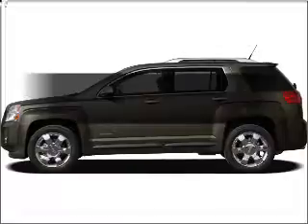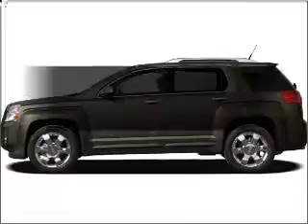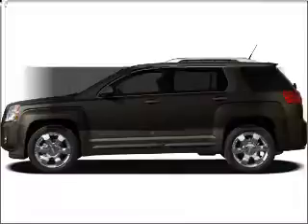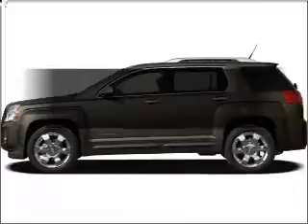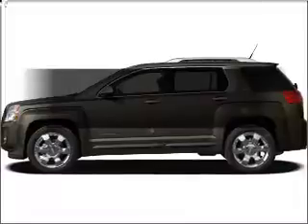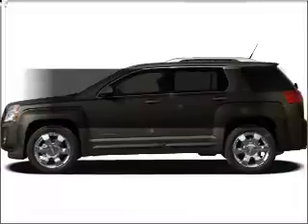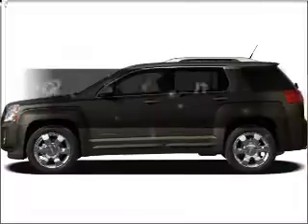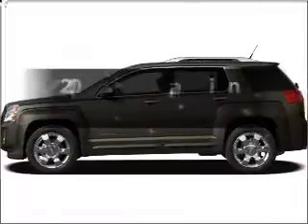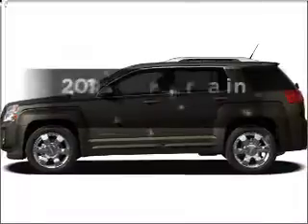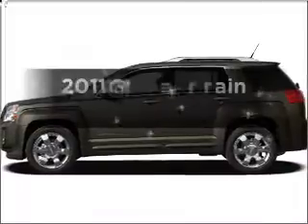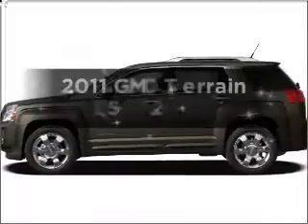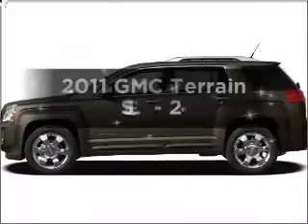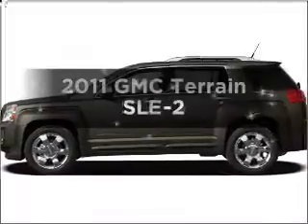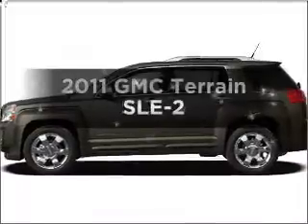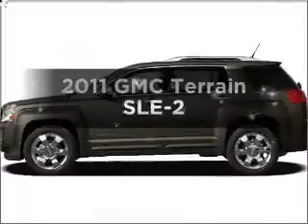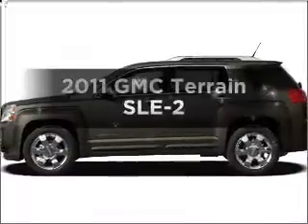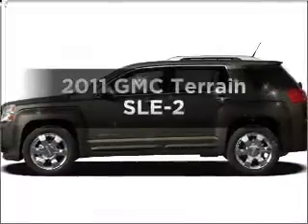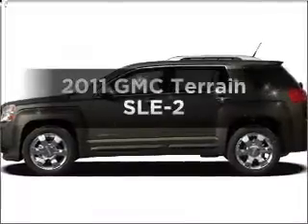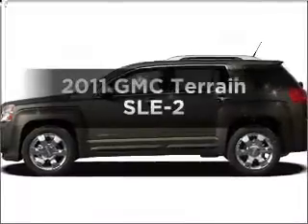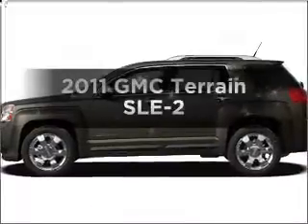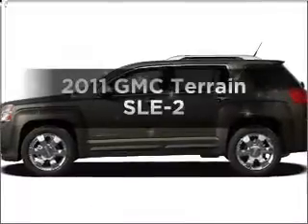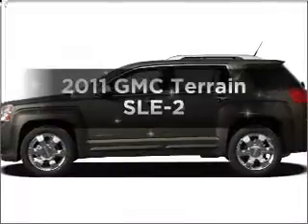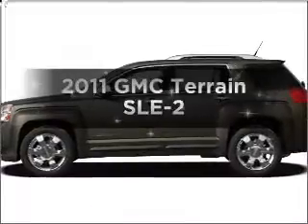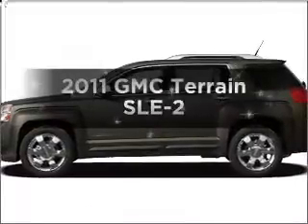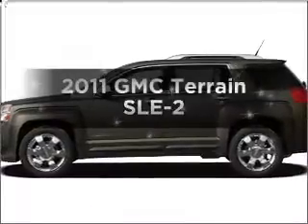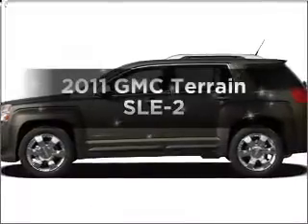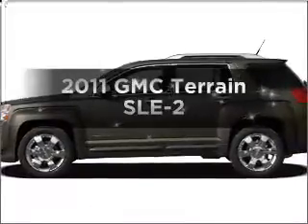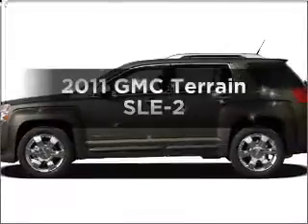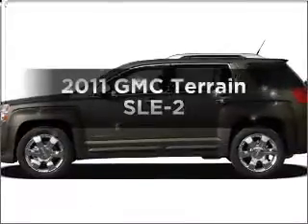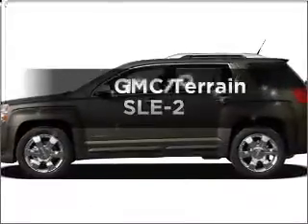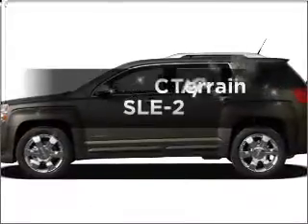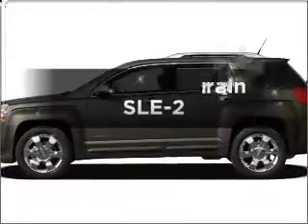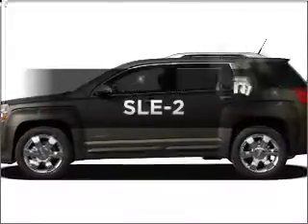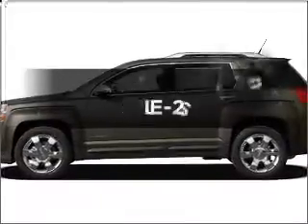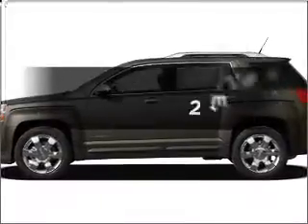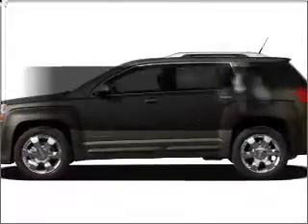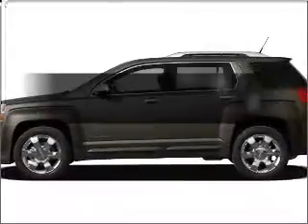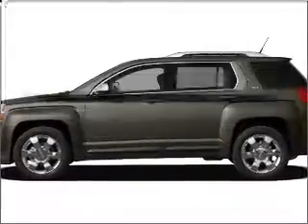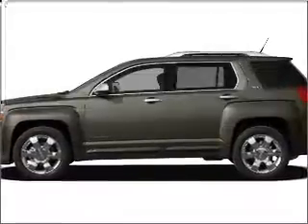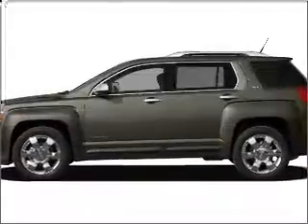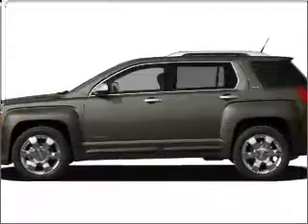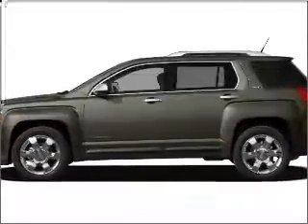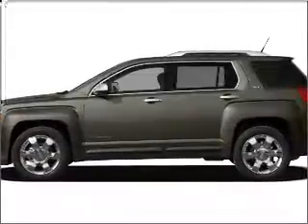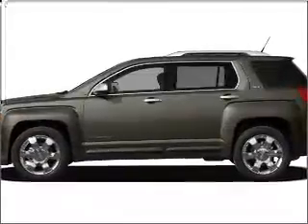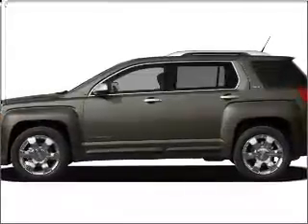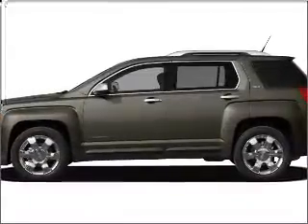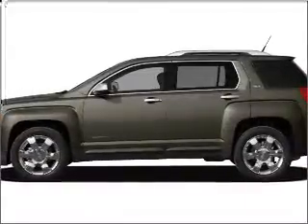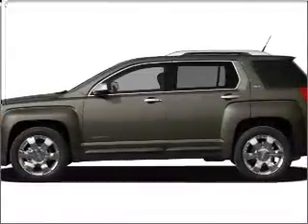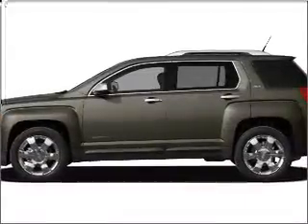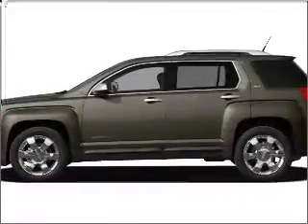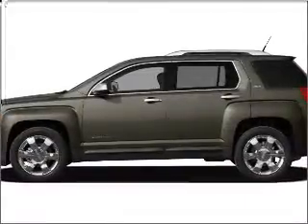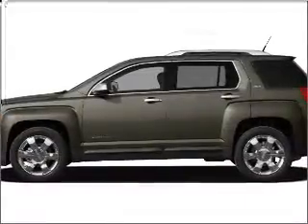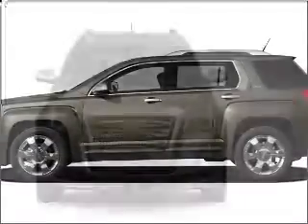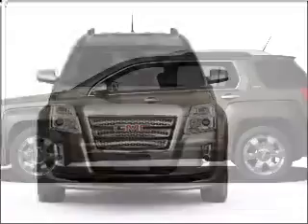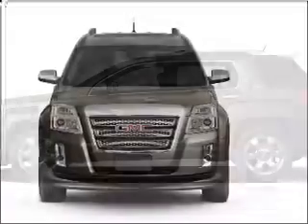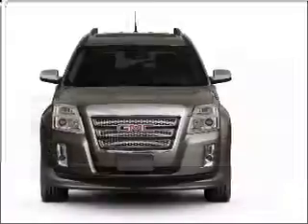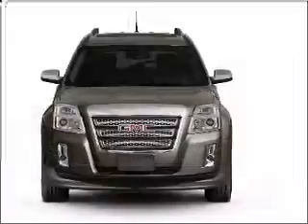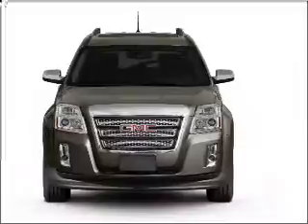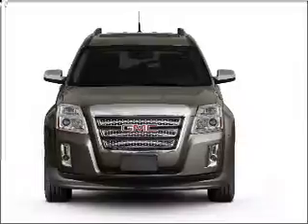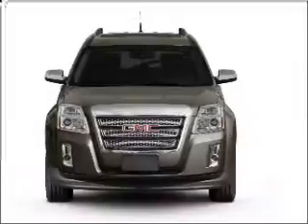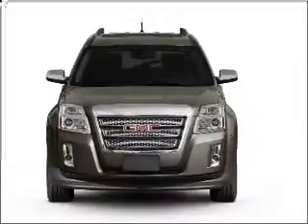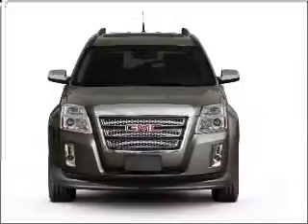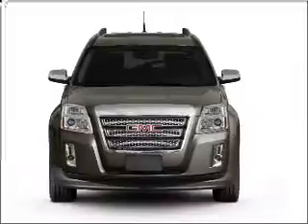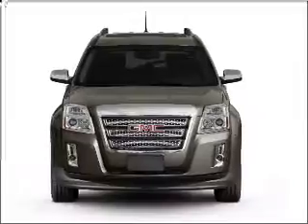Presenting the 2011 GMC Terrain. Everything you need under one roof with this great vehicle.